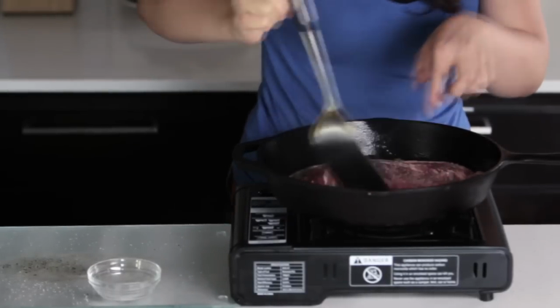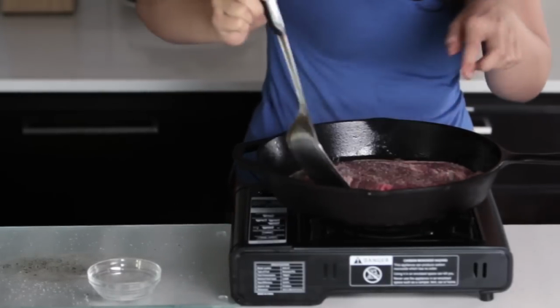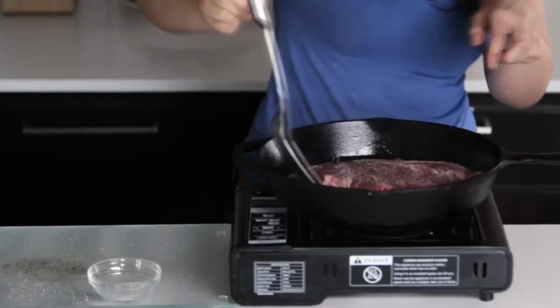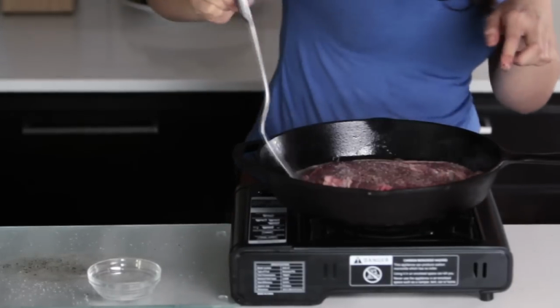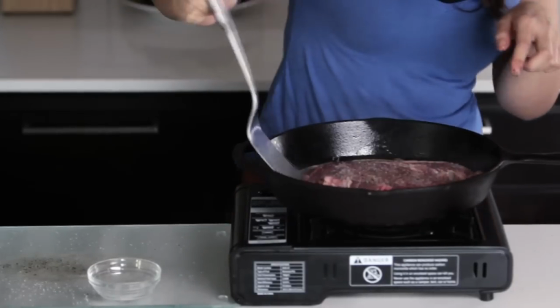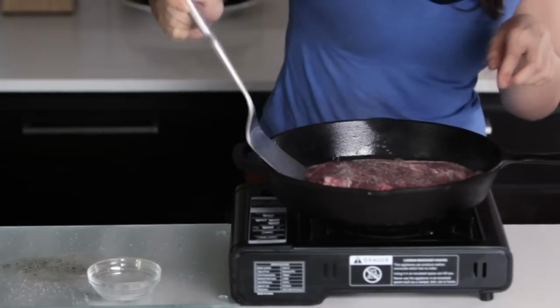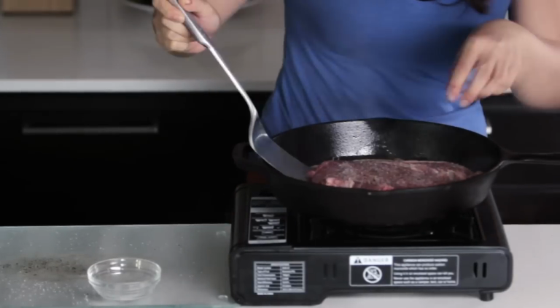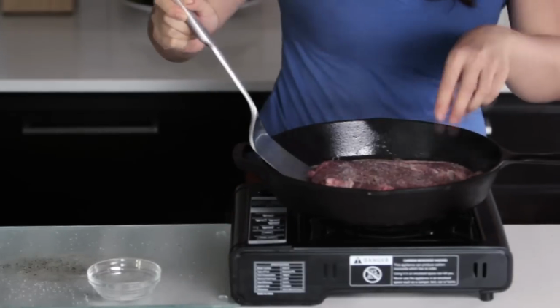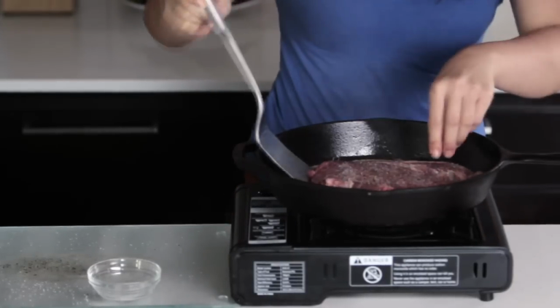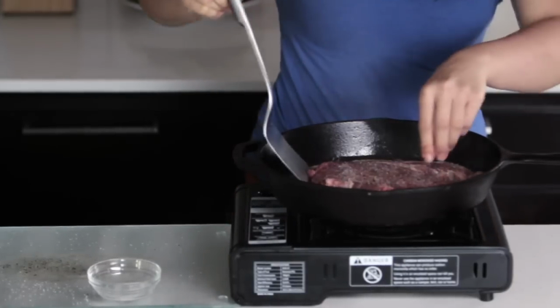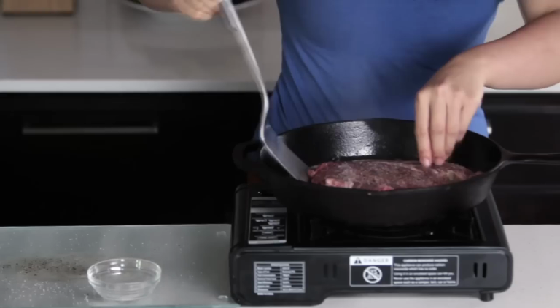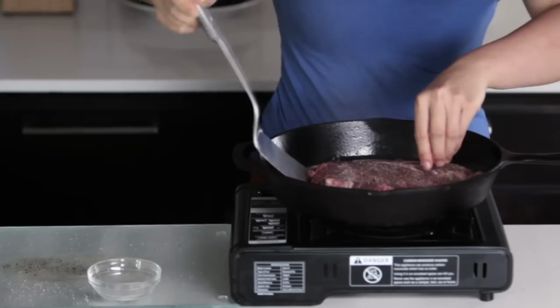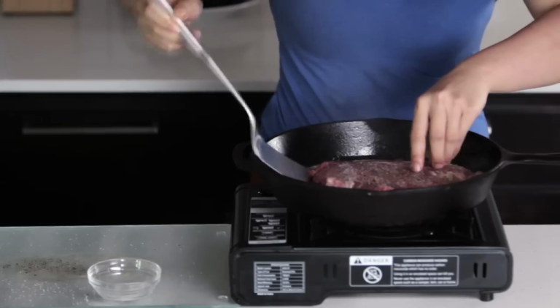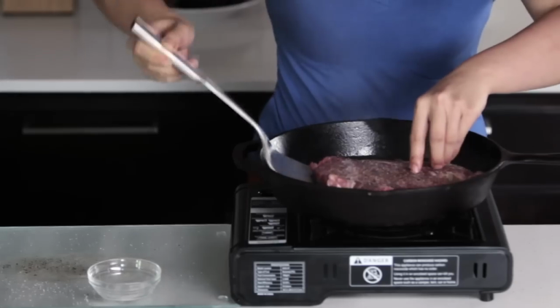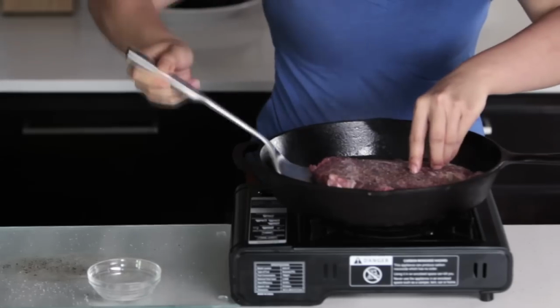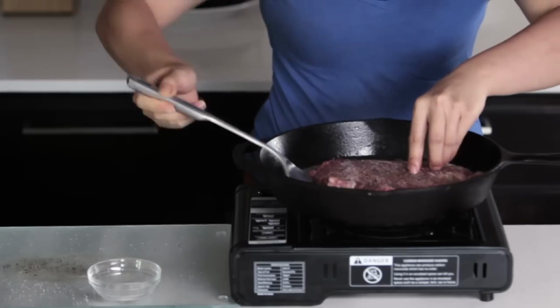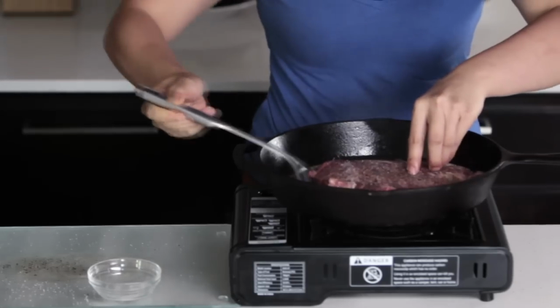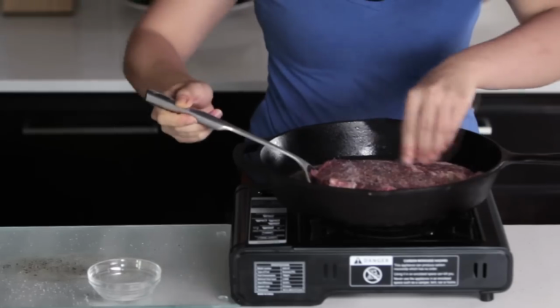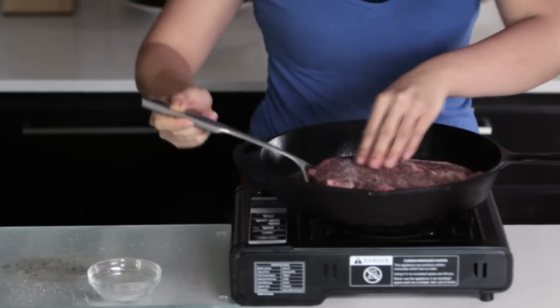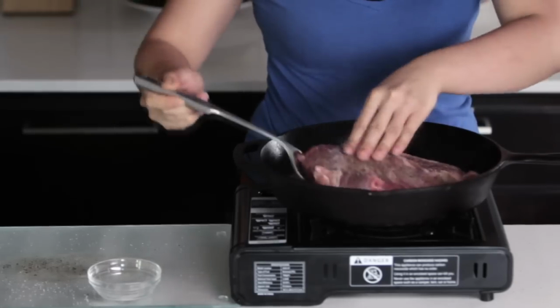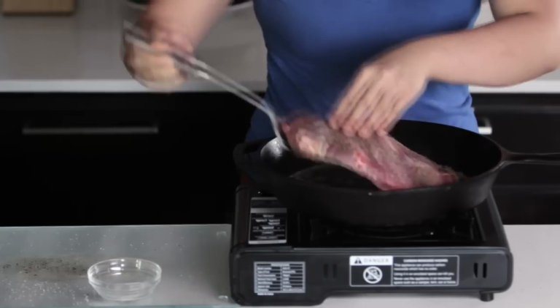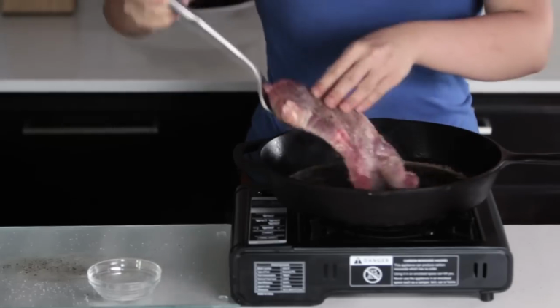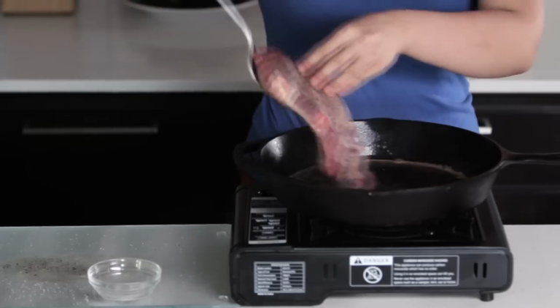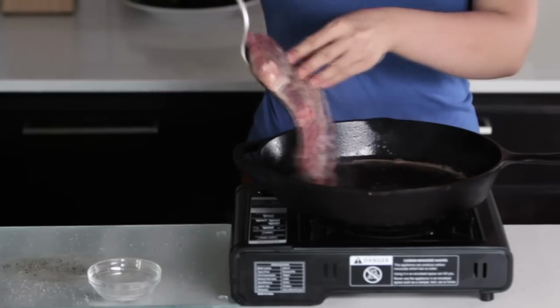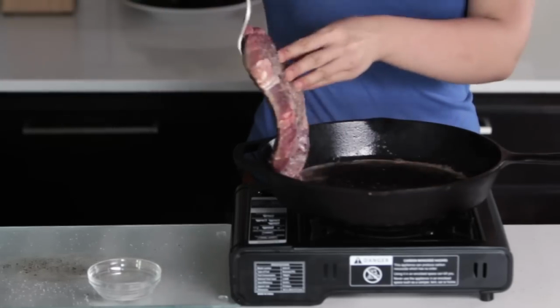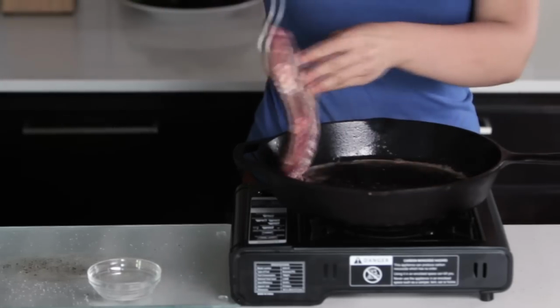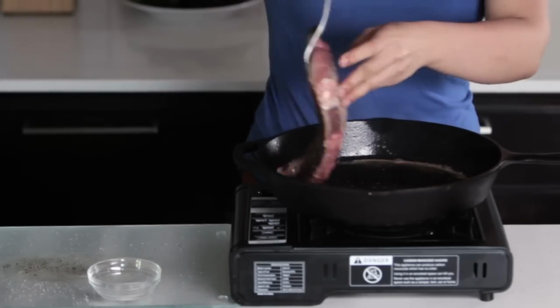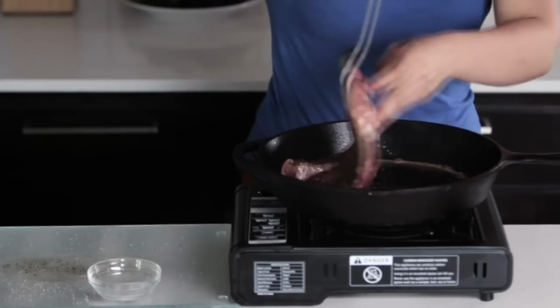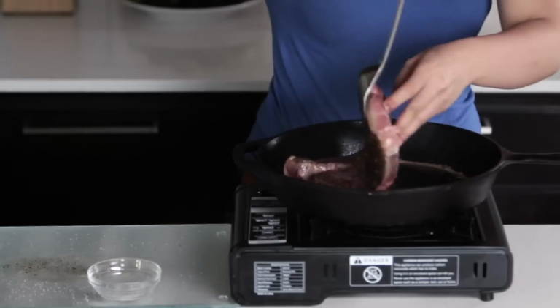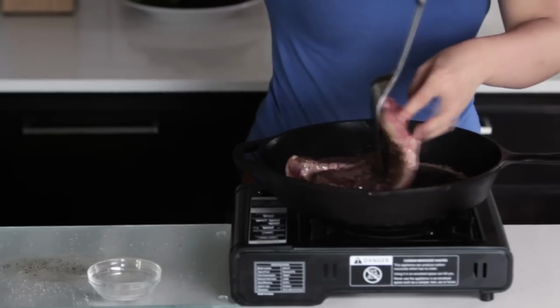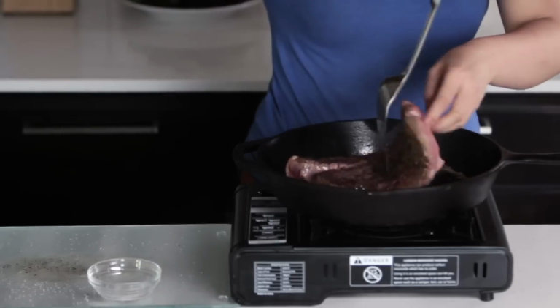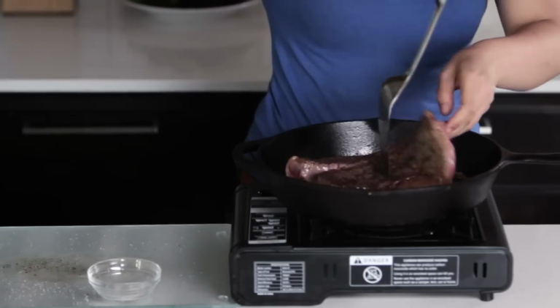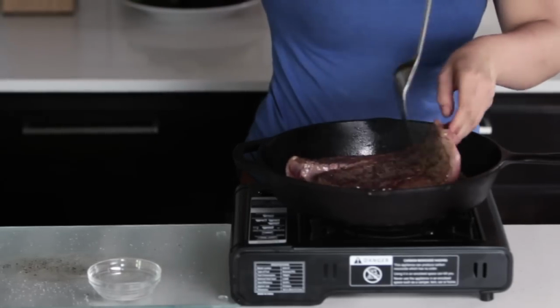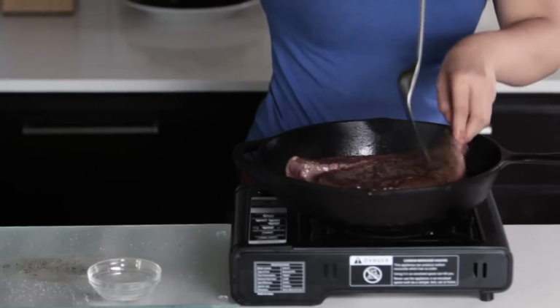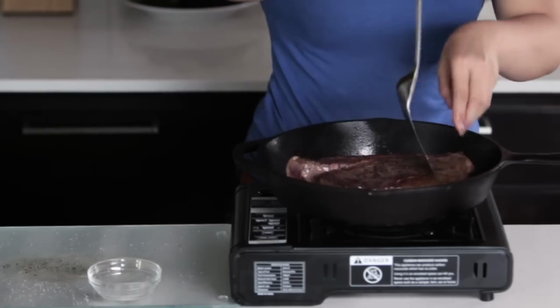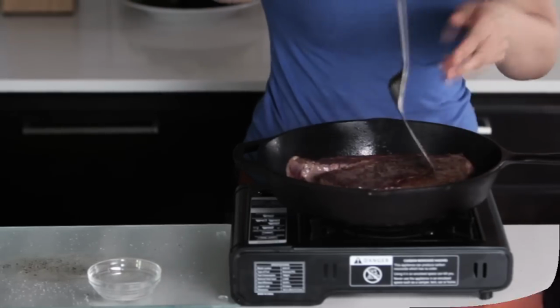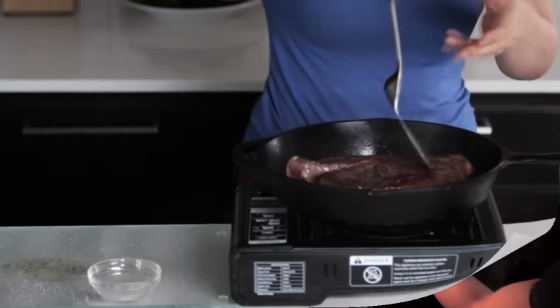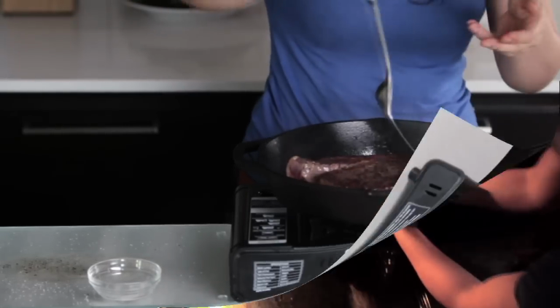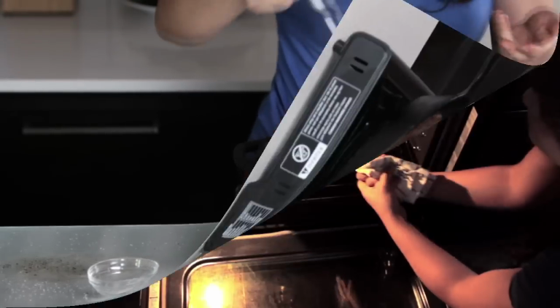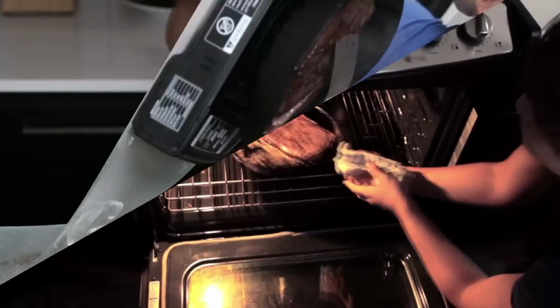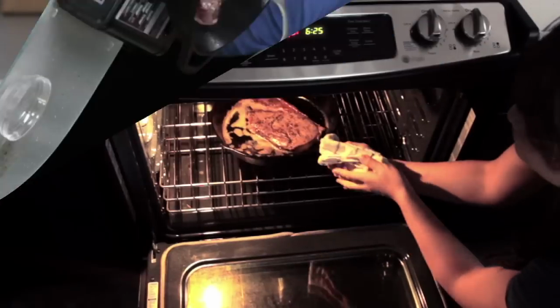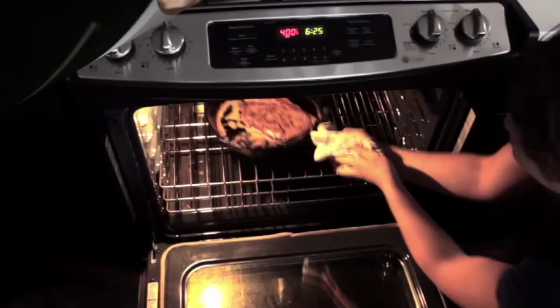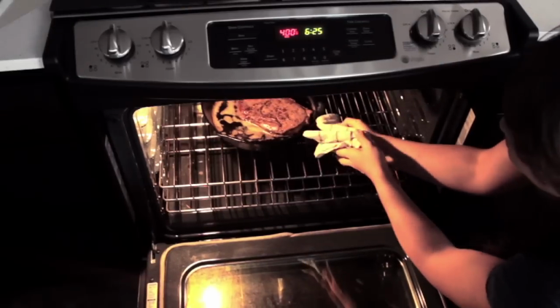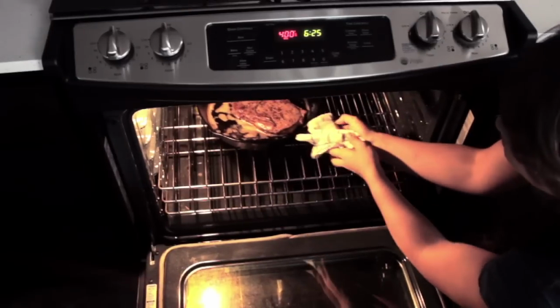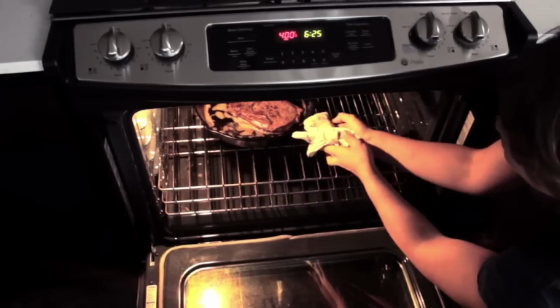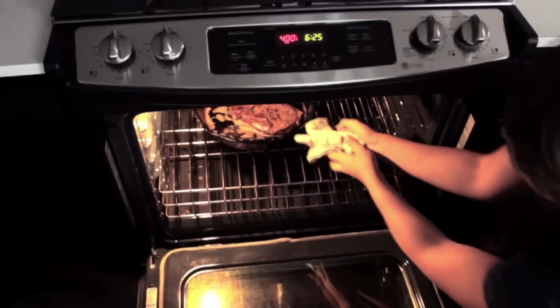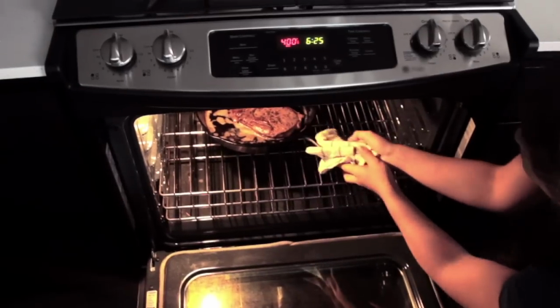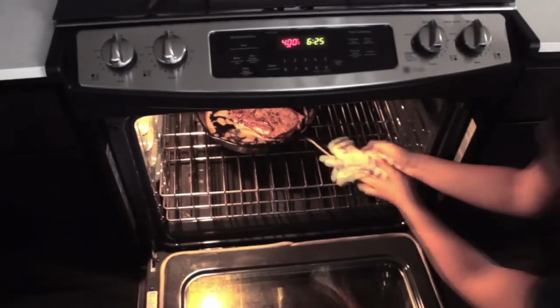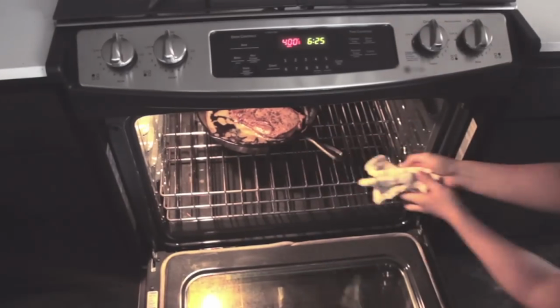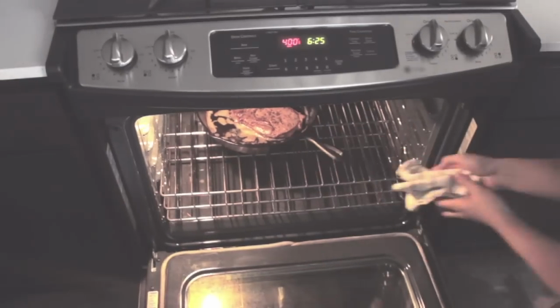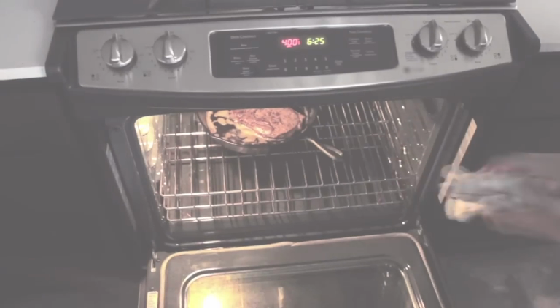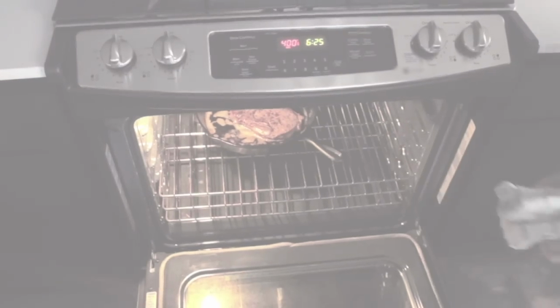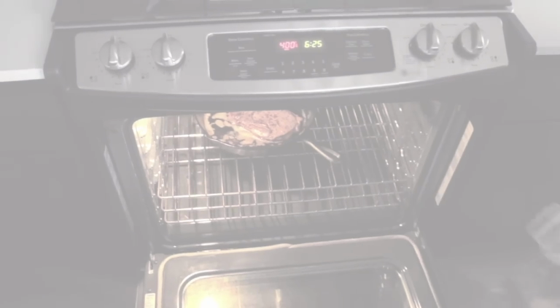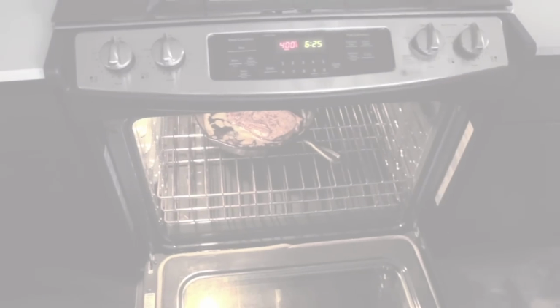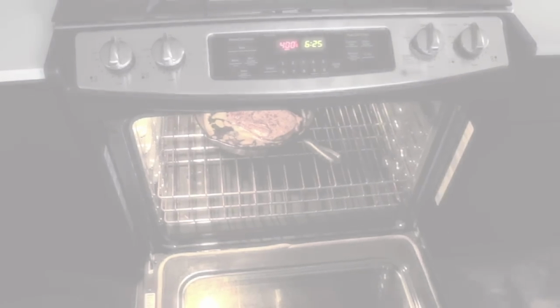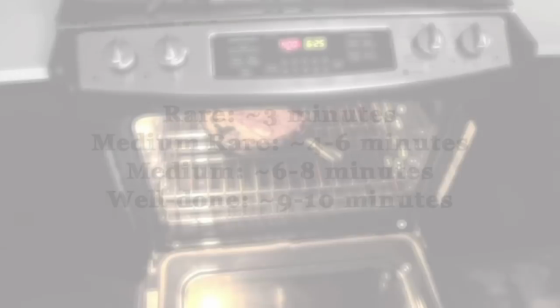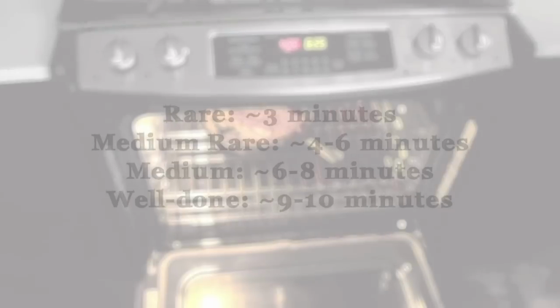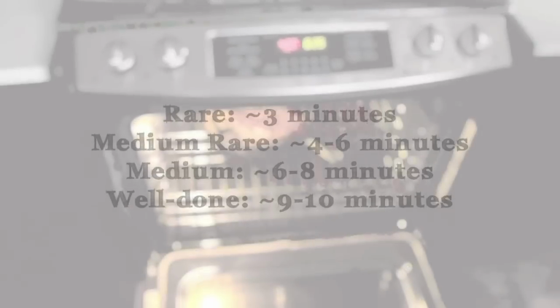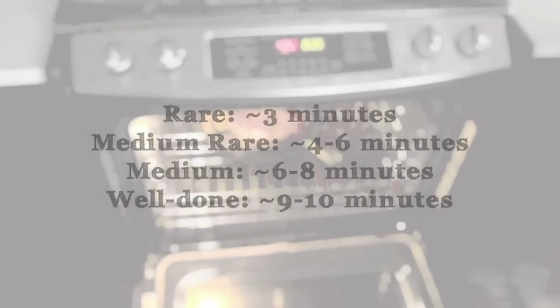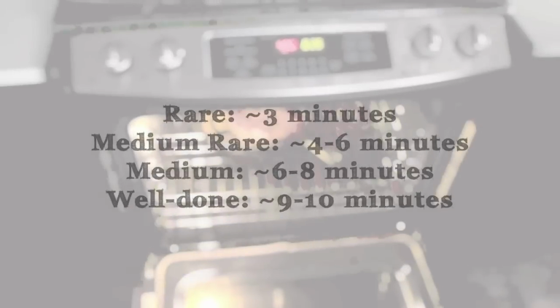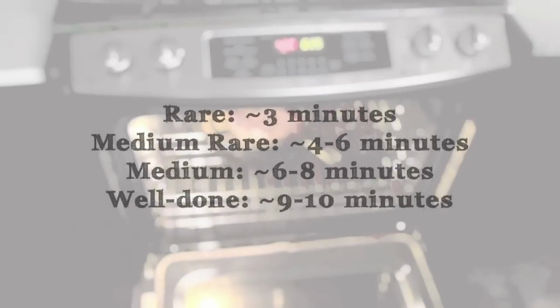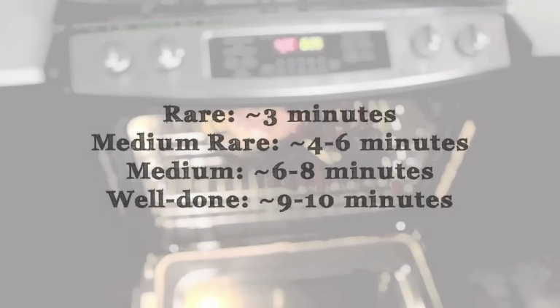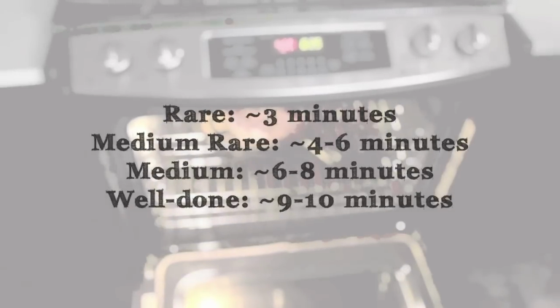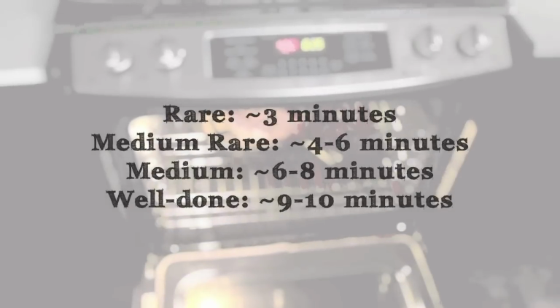Carefully flip the steak over and immediately put it in your preheated oven. Don't forget to turn off your stove top and use your oven mitts.